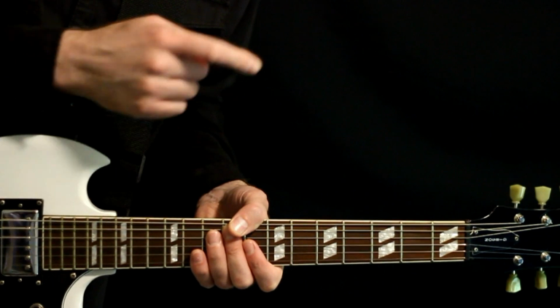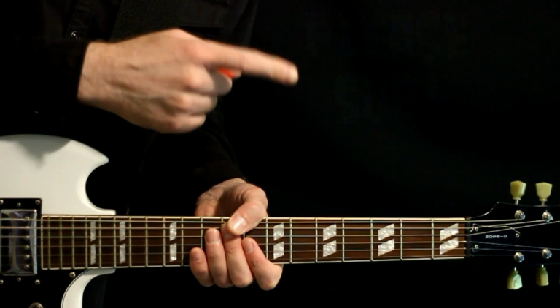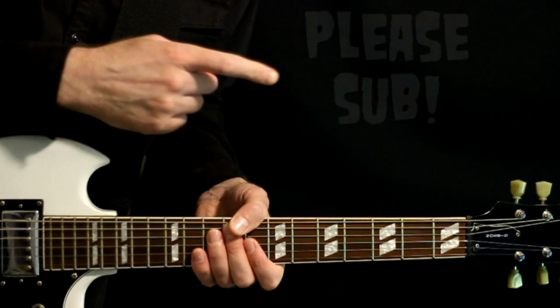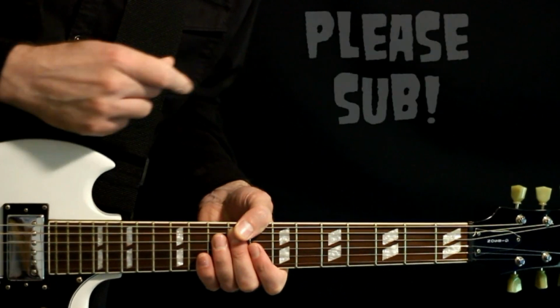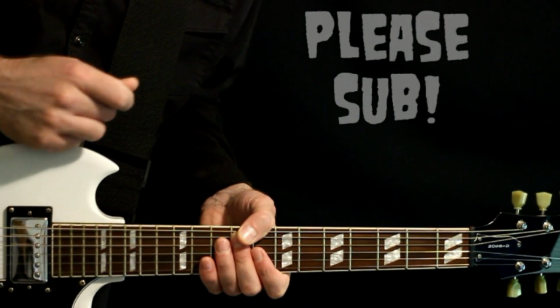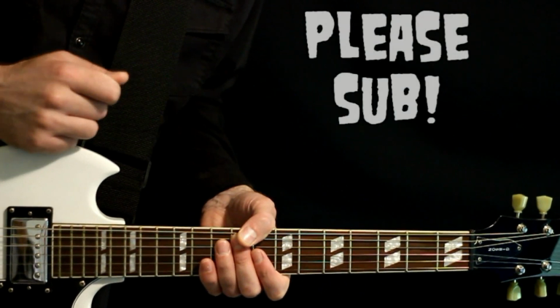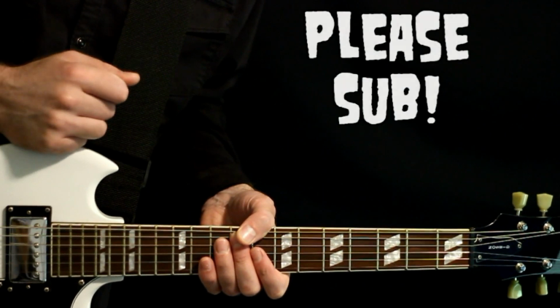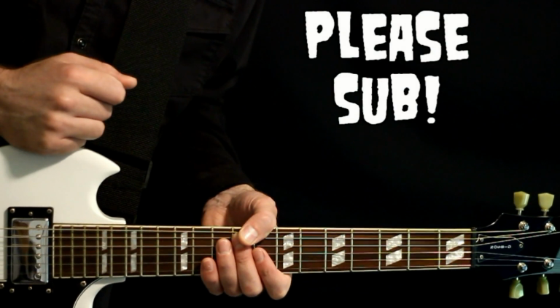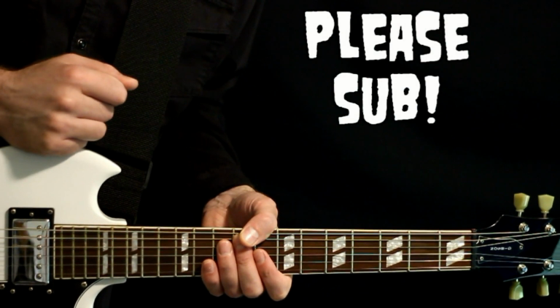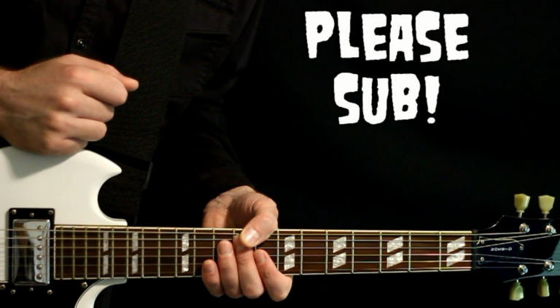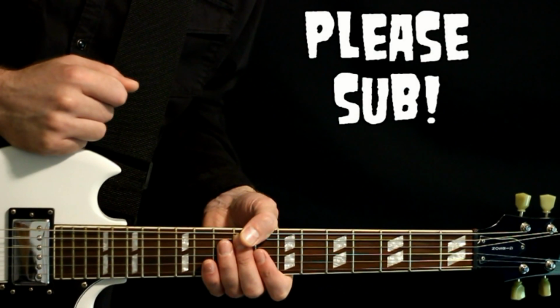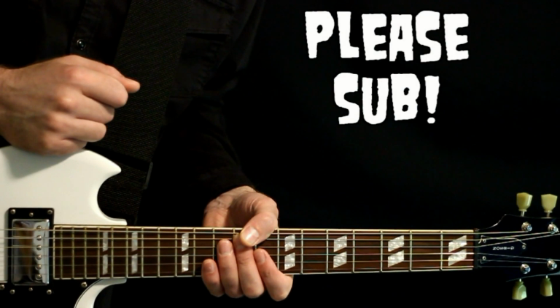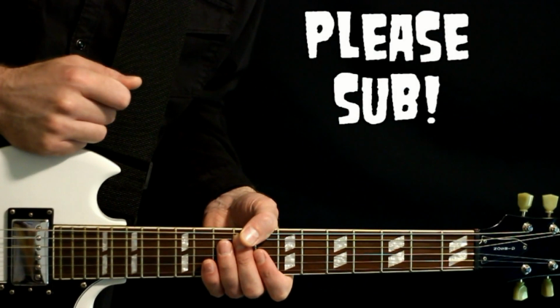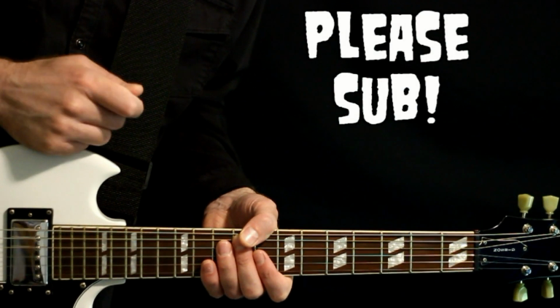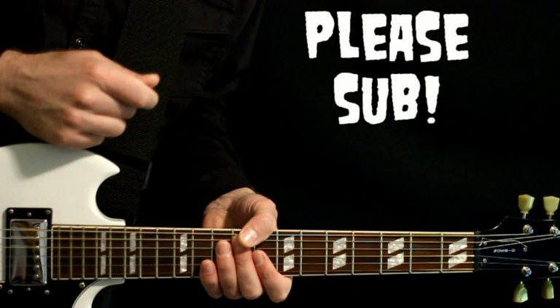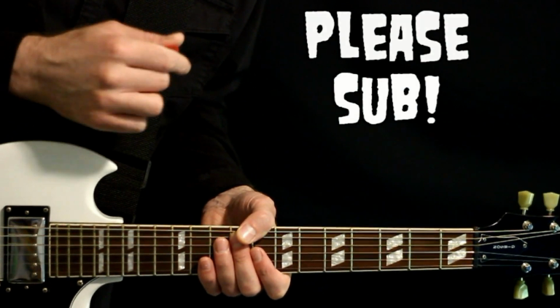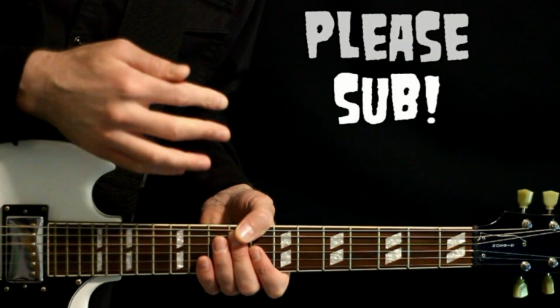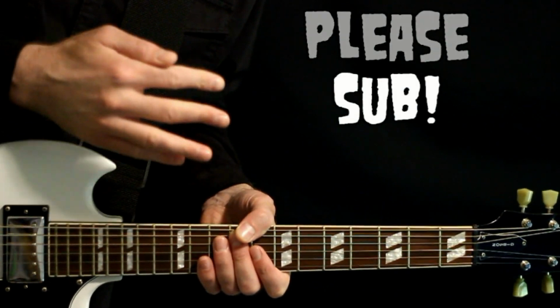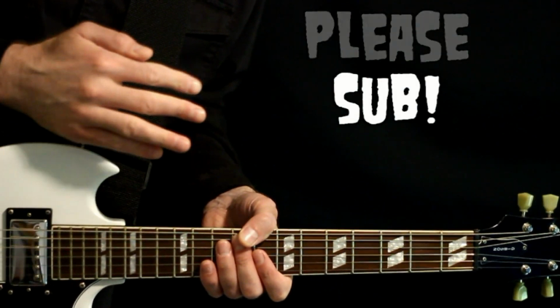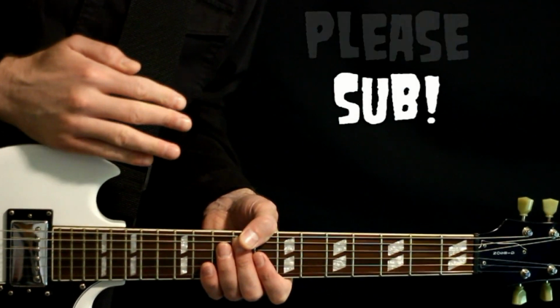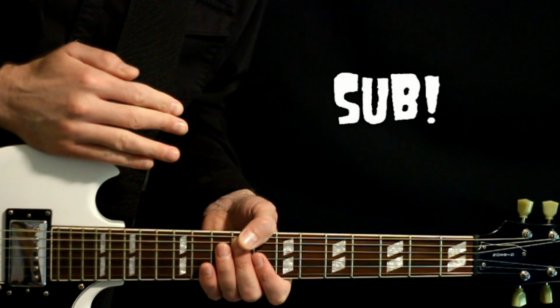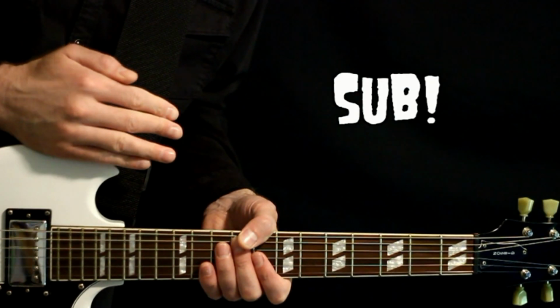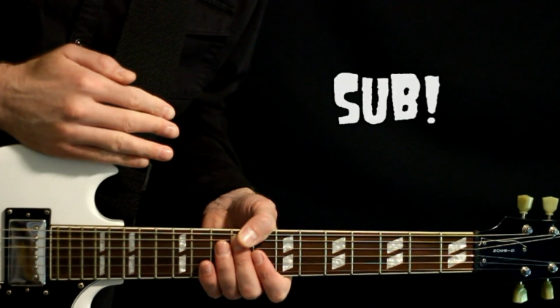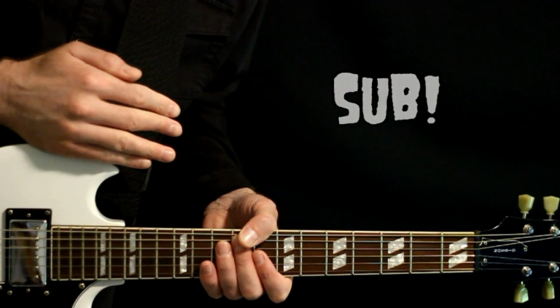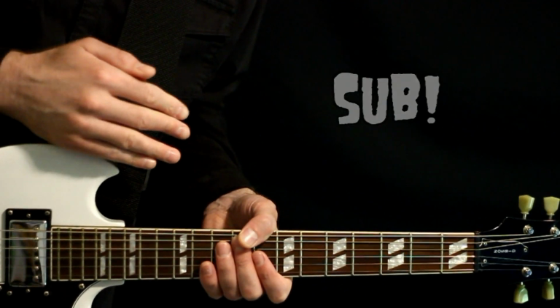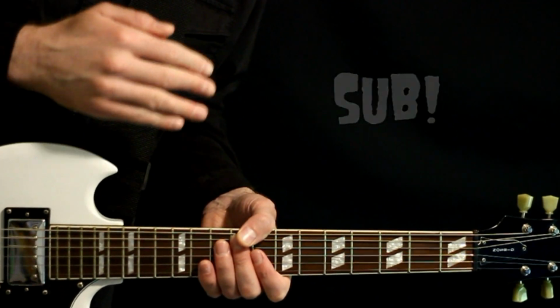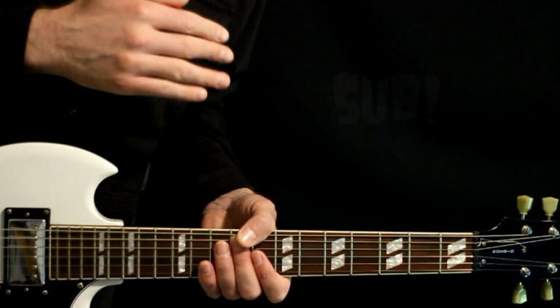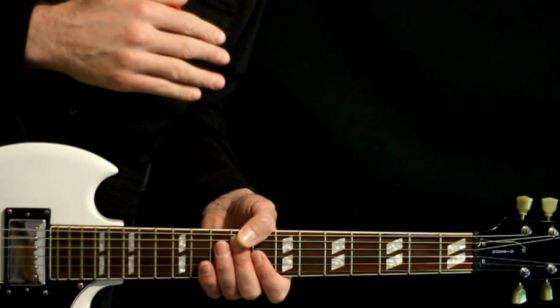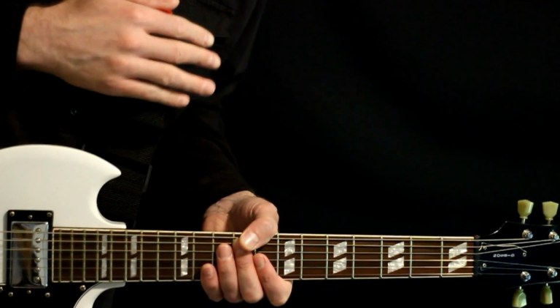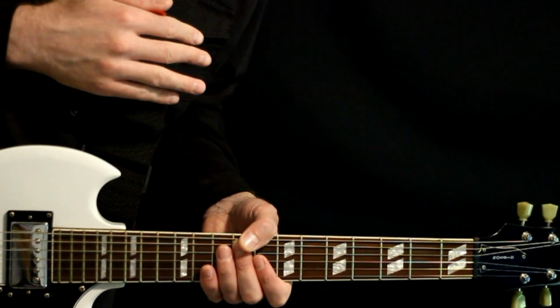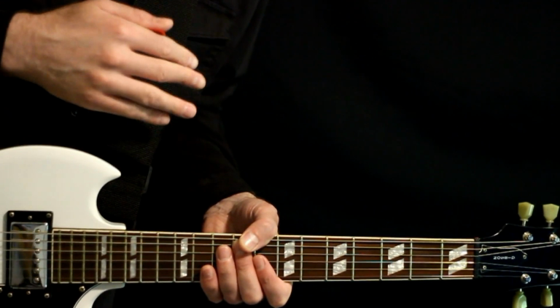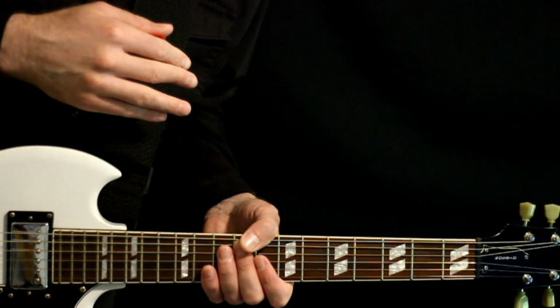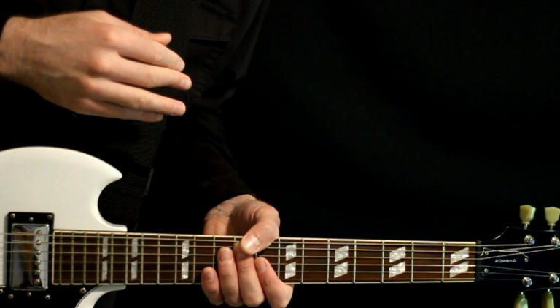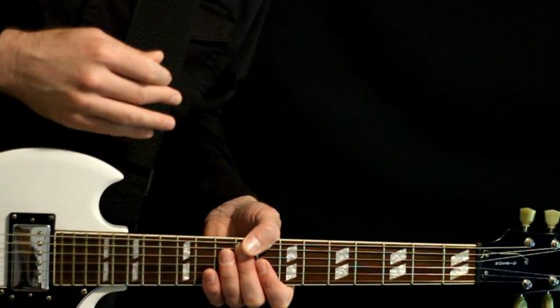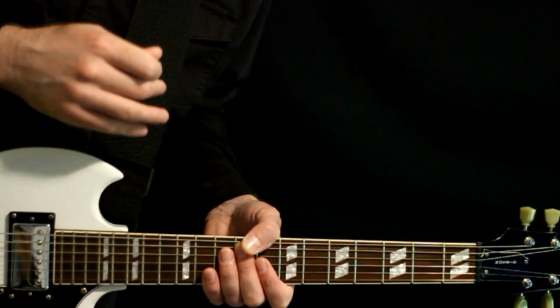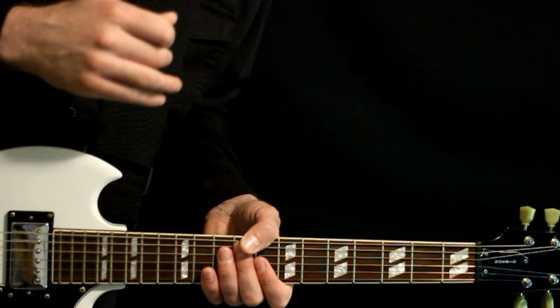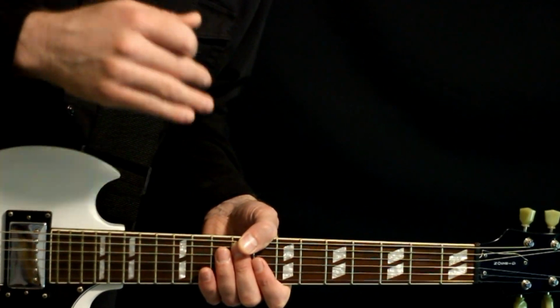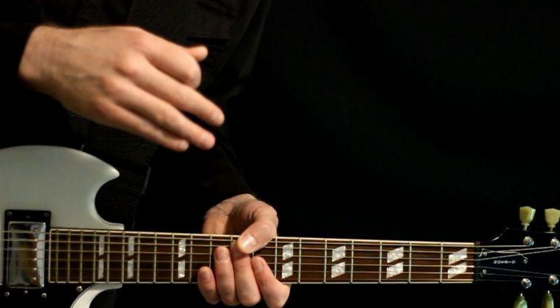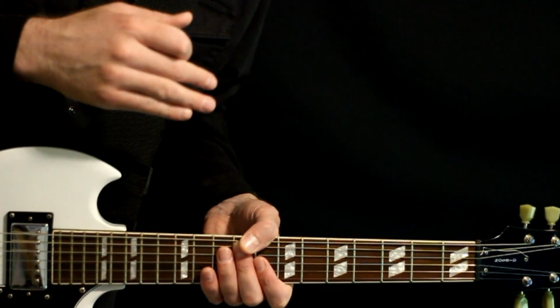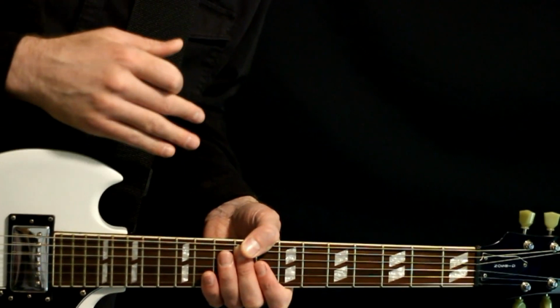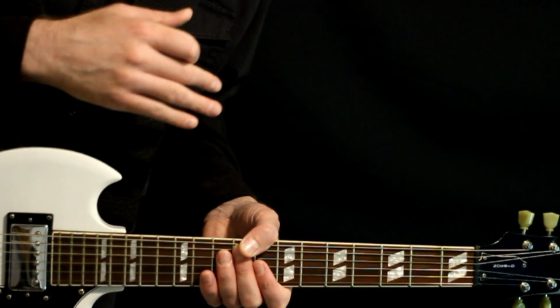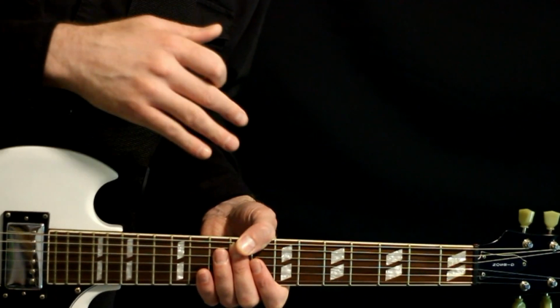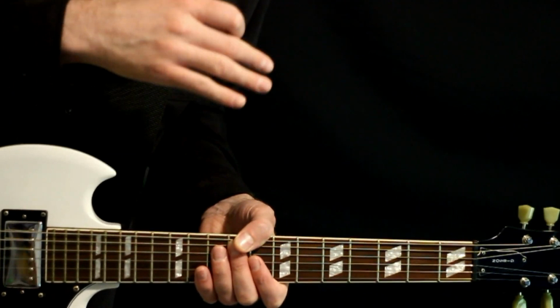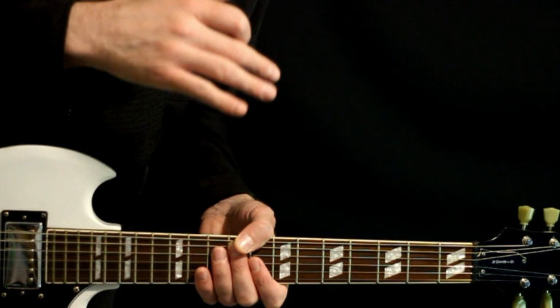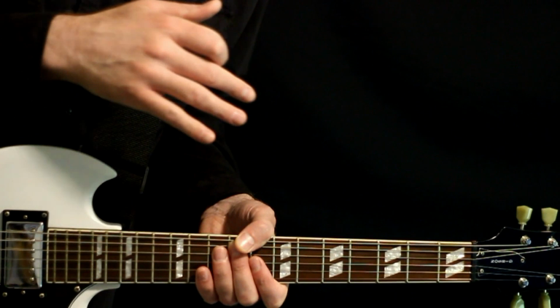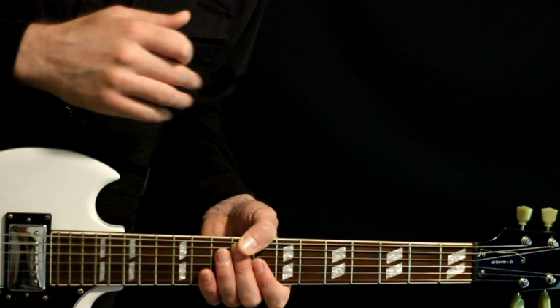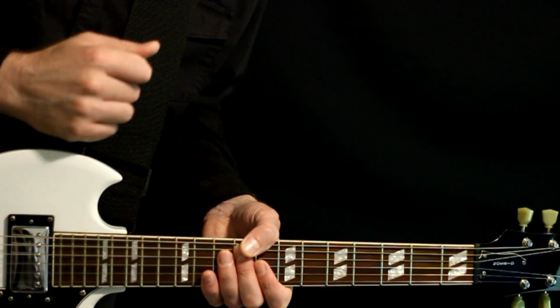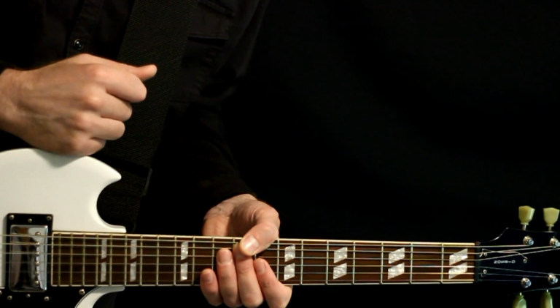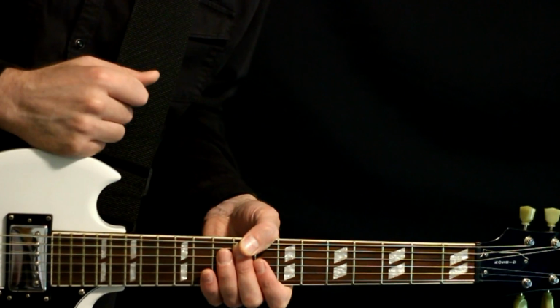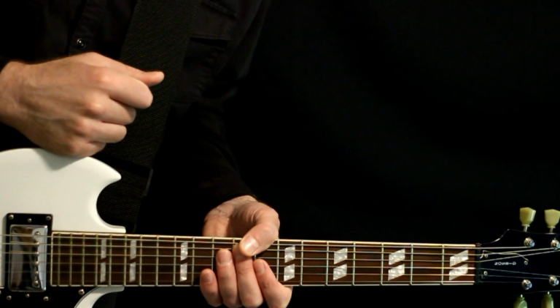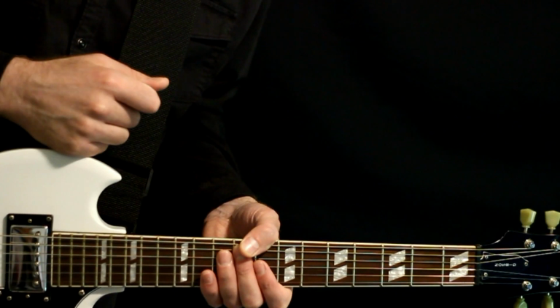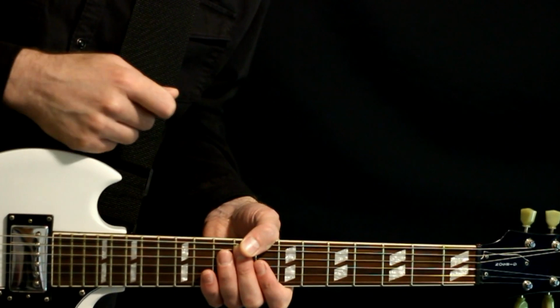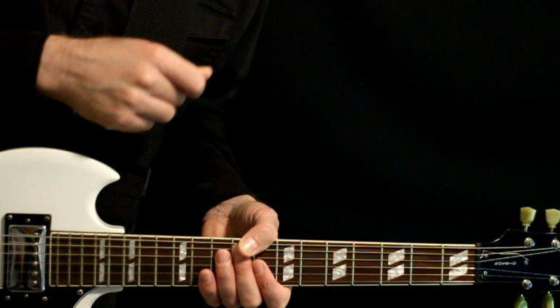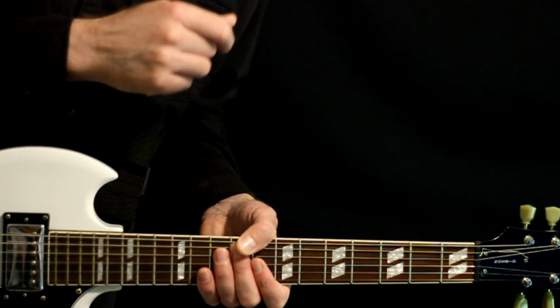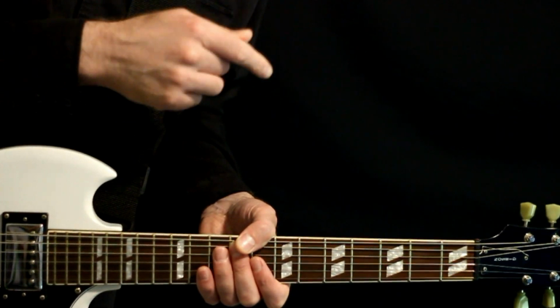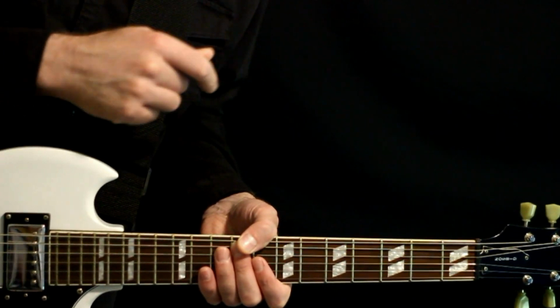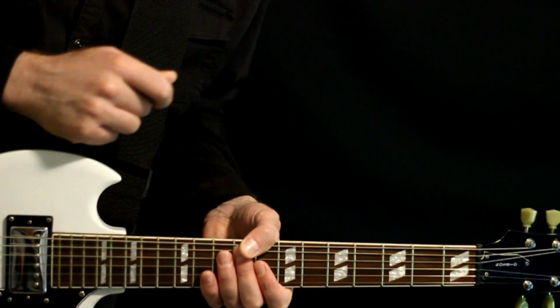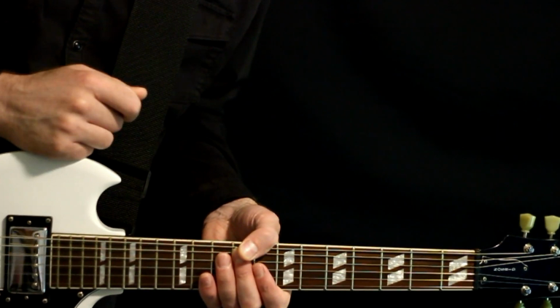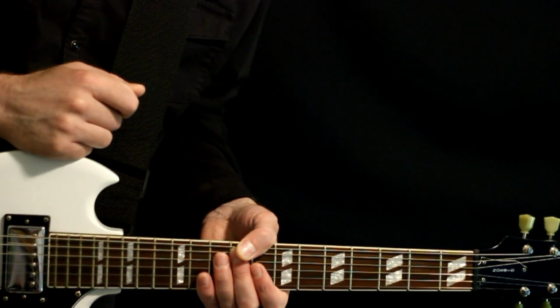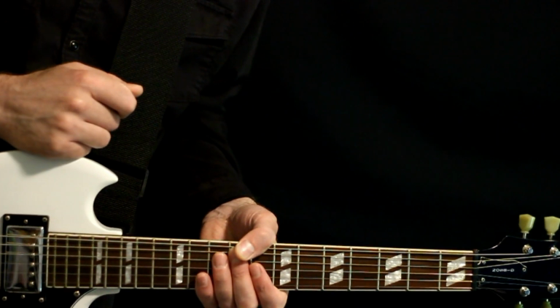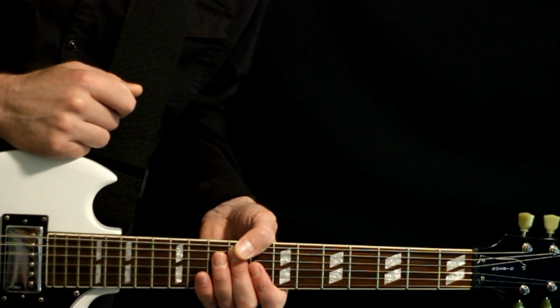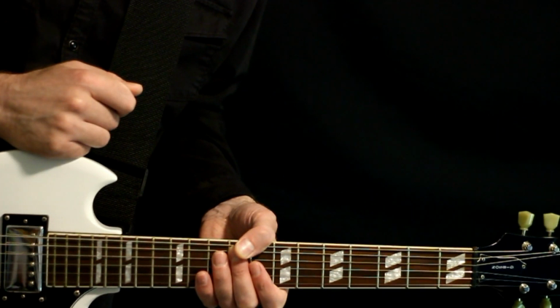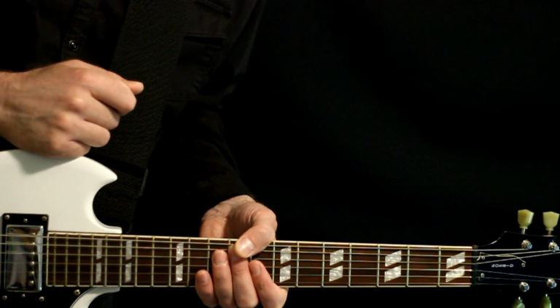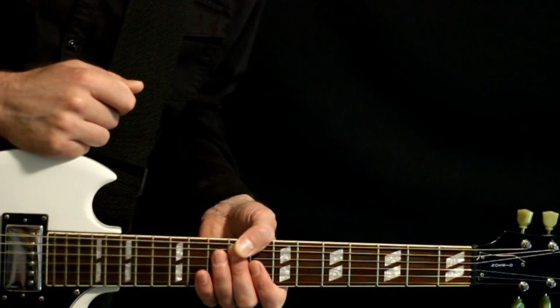Please hit that subscription button — it's the best way of letting me know that you enjoy this video and want to see me do more like it. And now let's get on into the lesson.